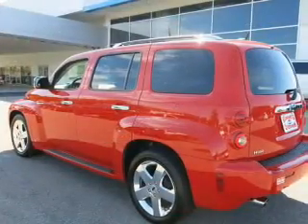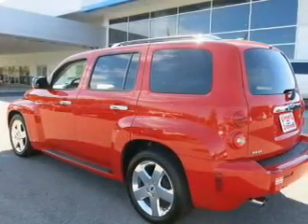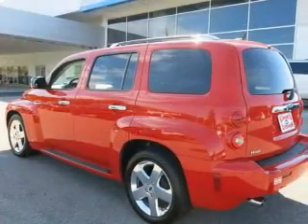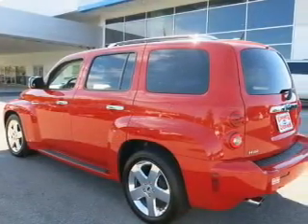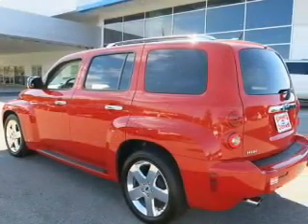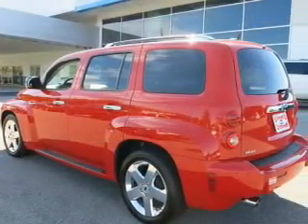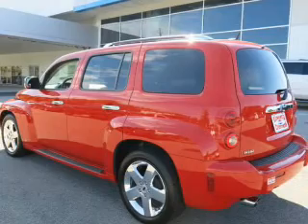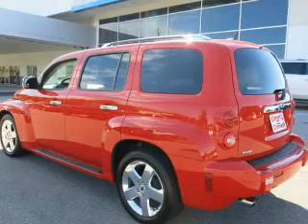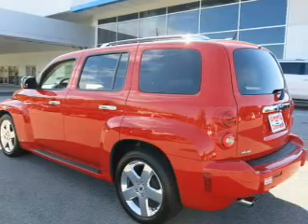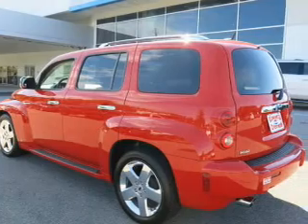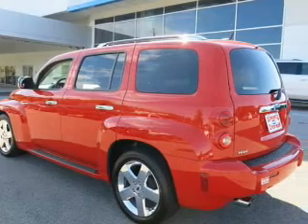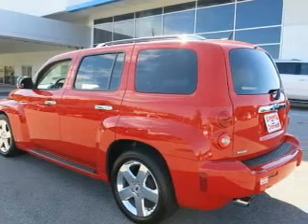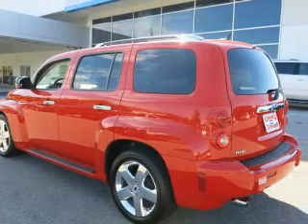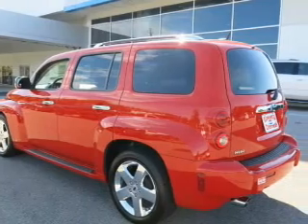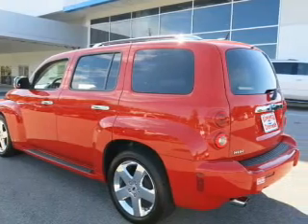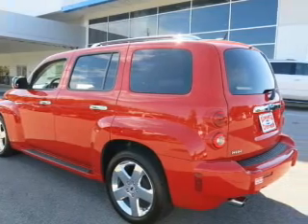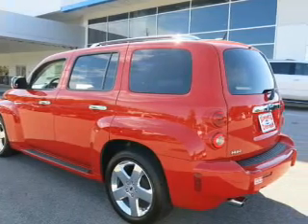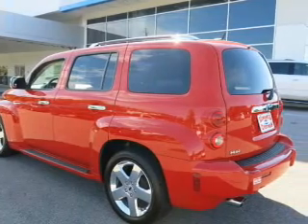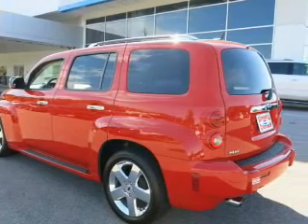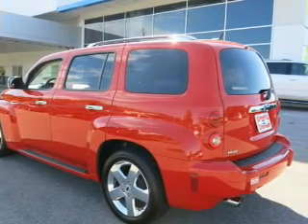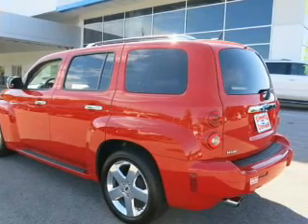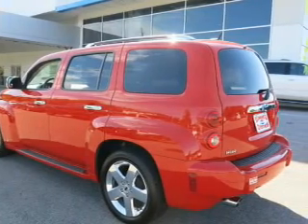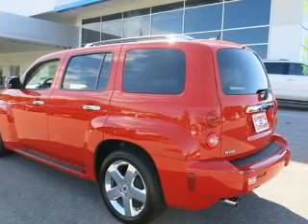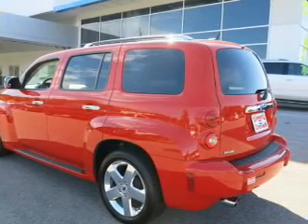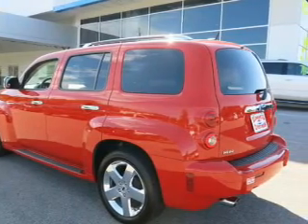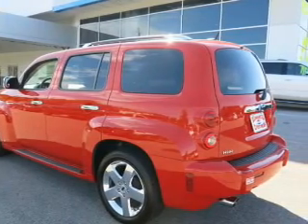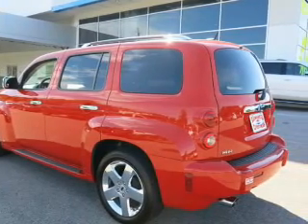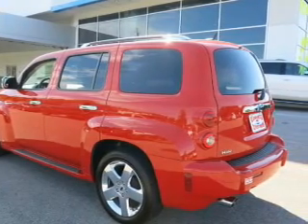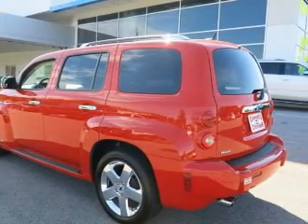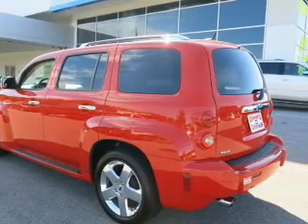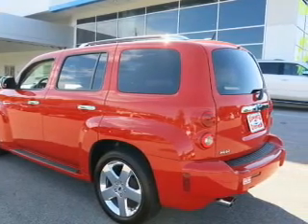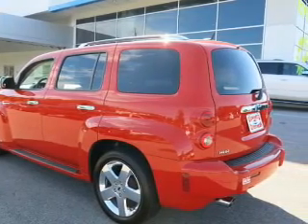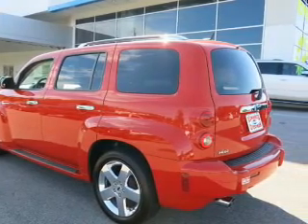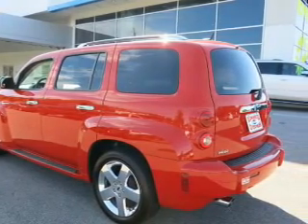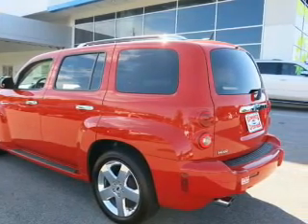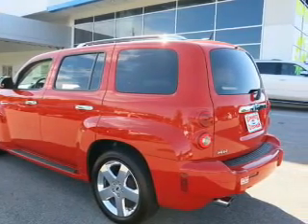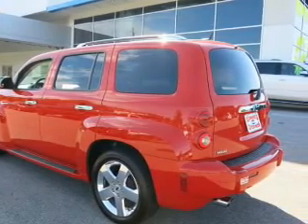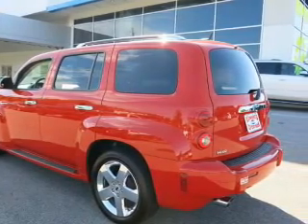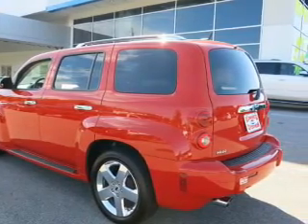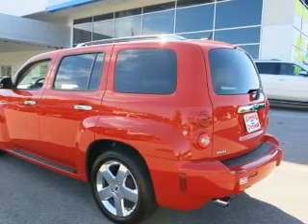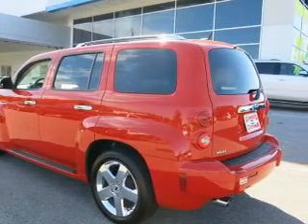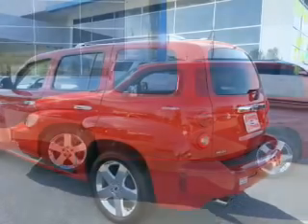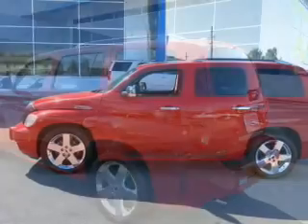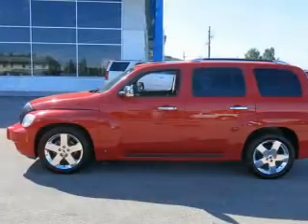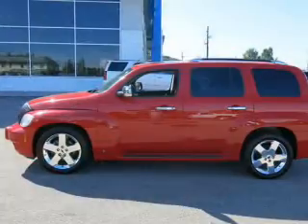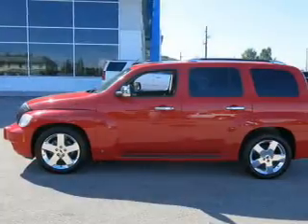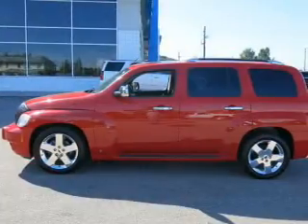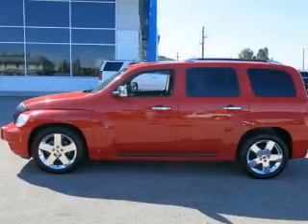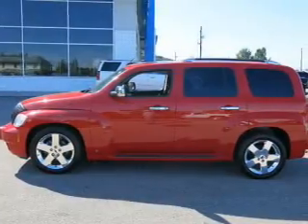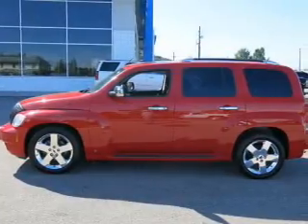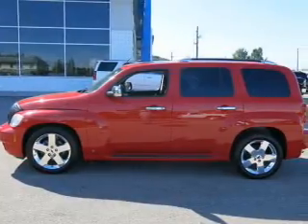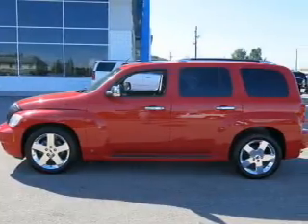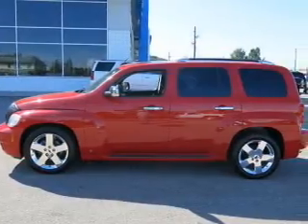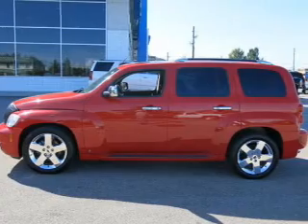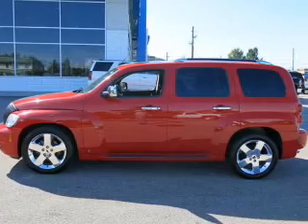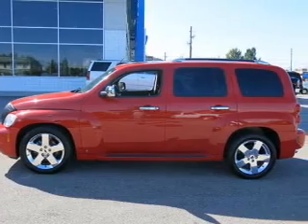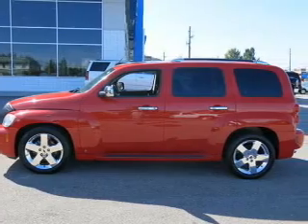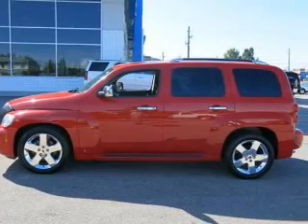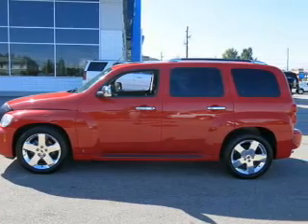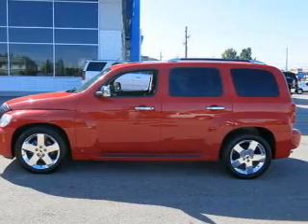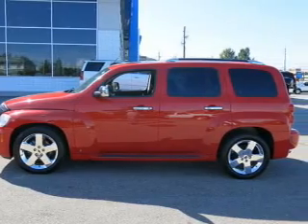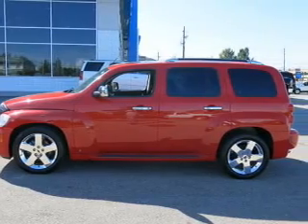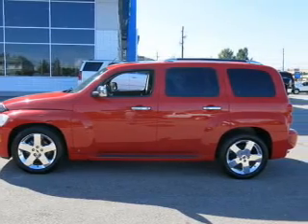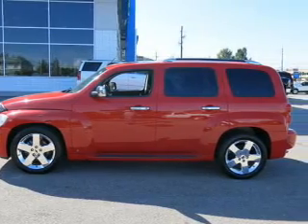Premium wheels lend a distinctive appearance. The anti-lock braking system will help keep you safe on the road. The sunroof lets fresh air in.